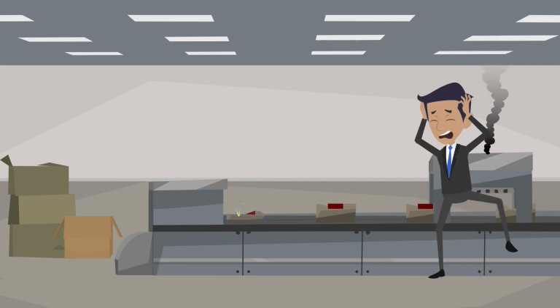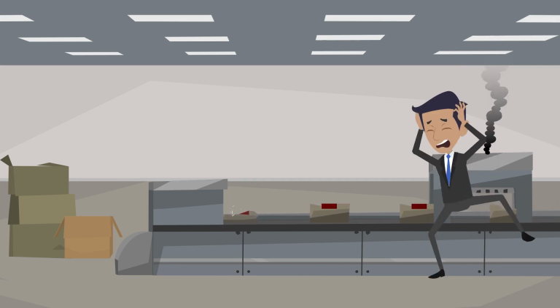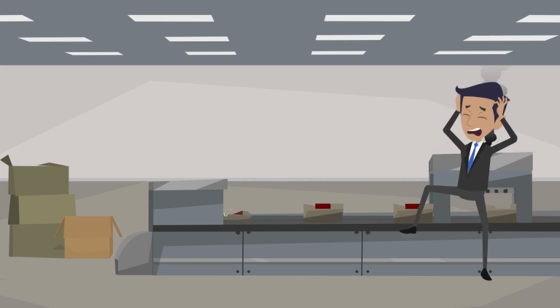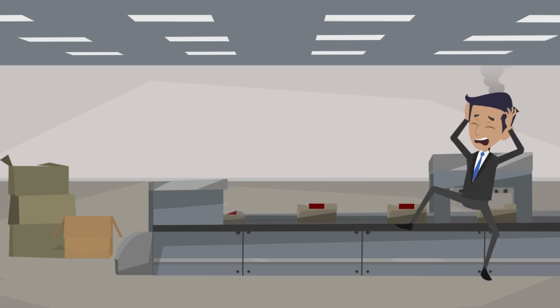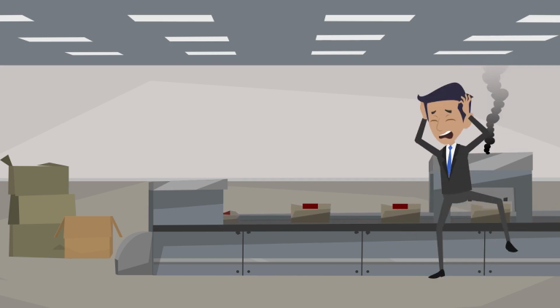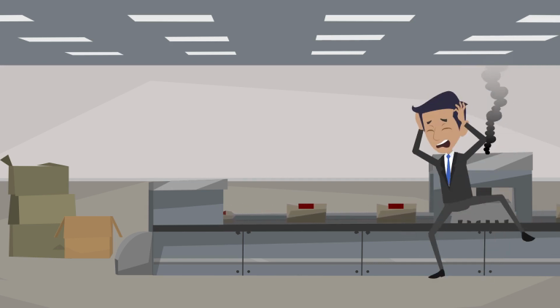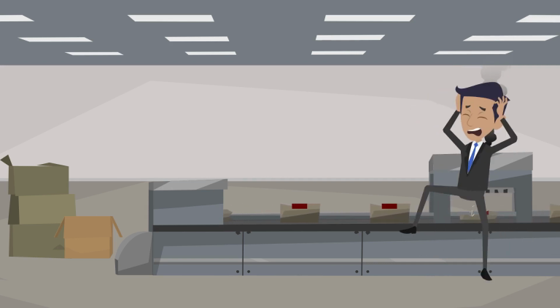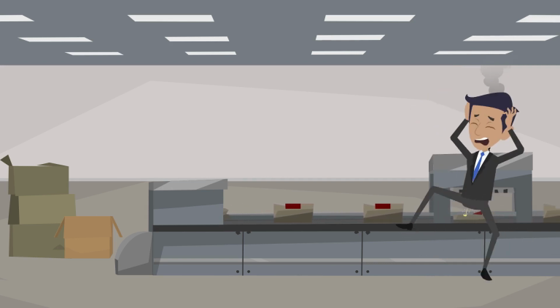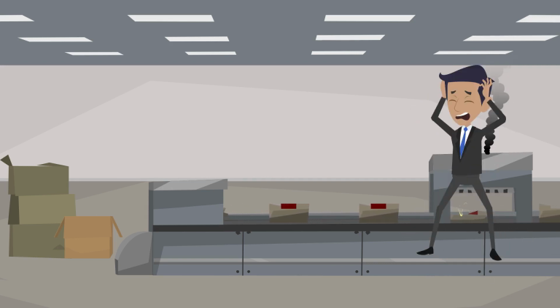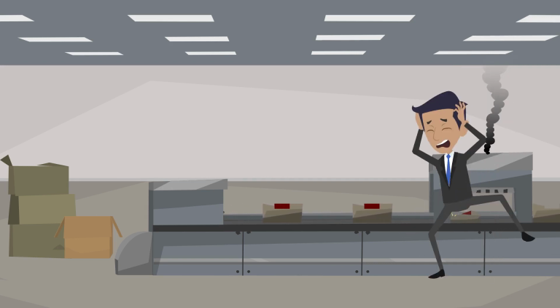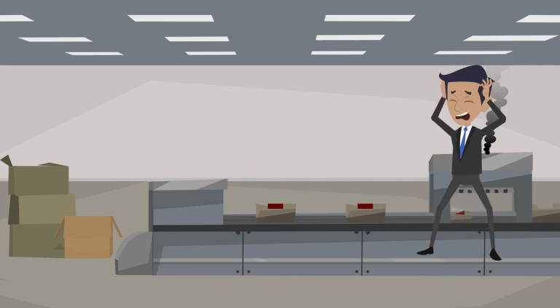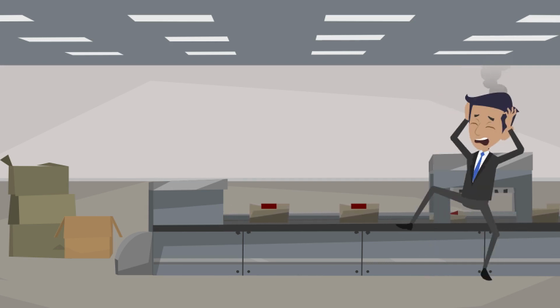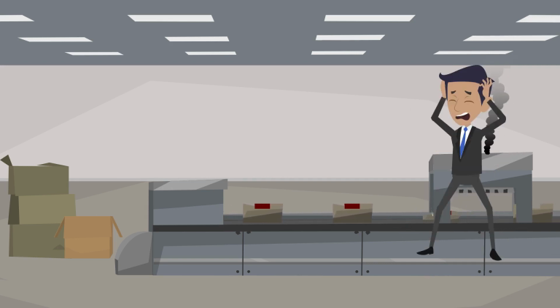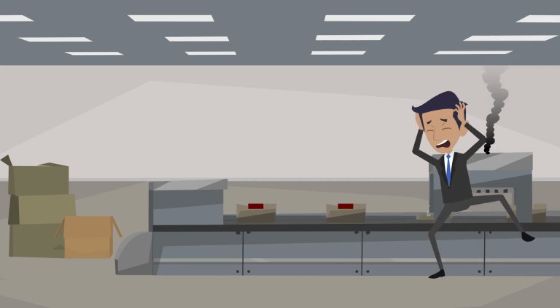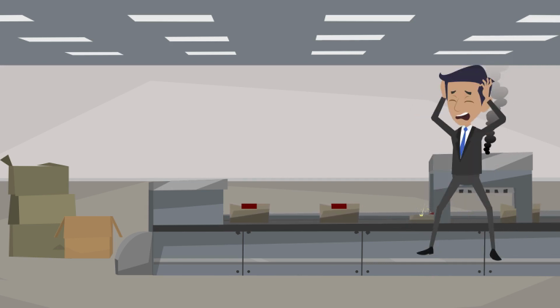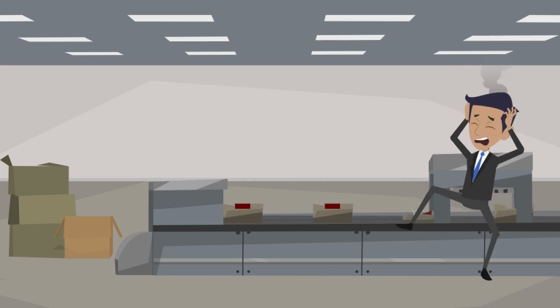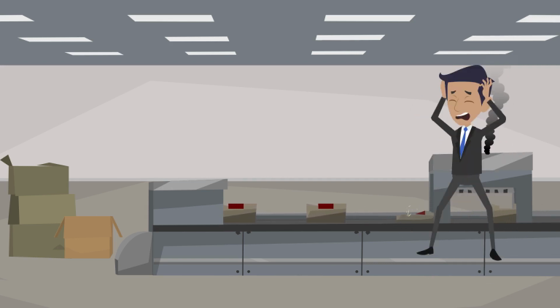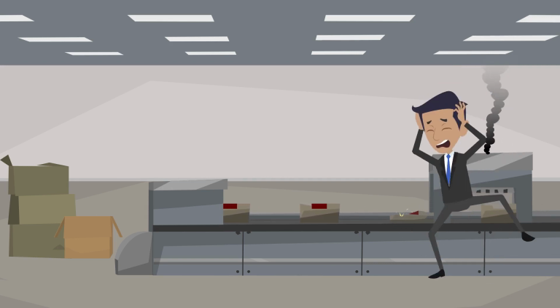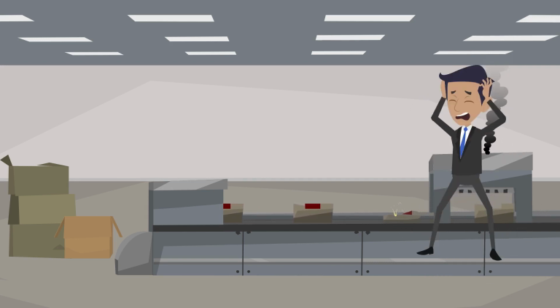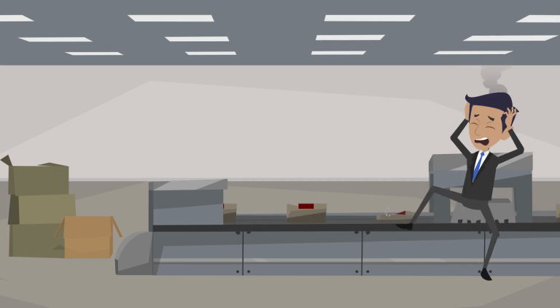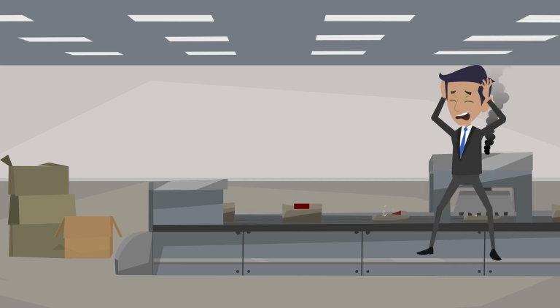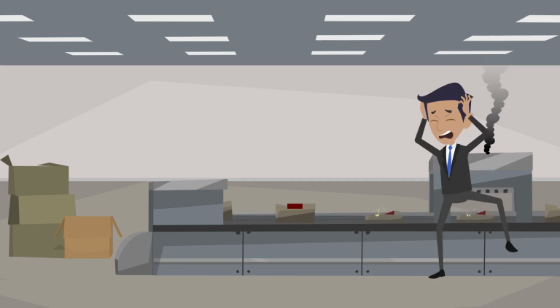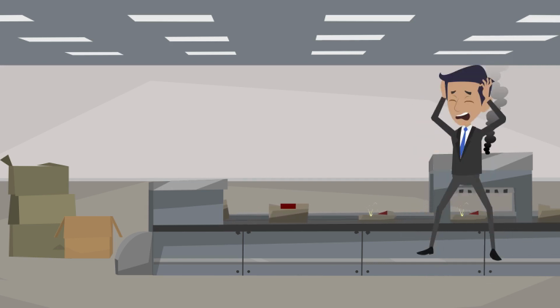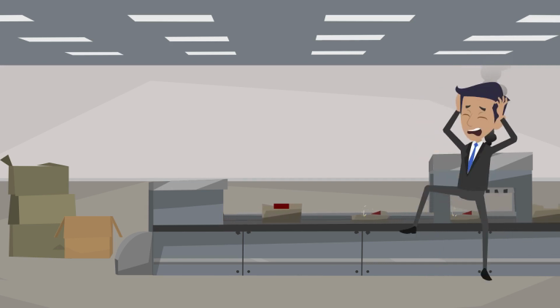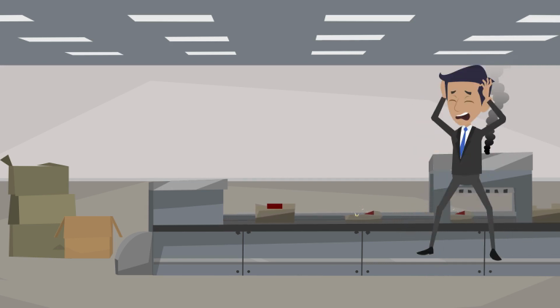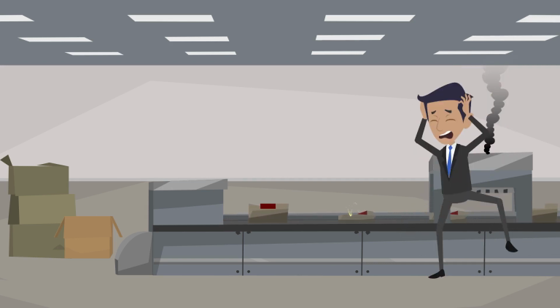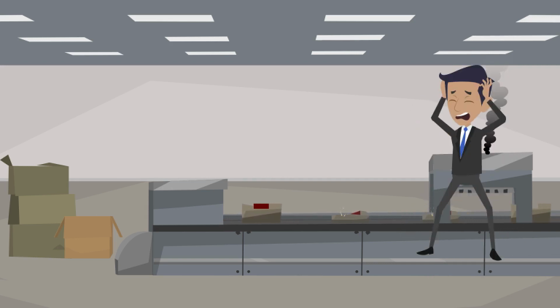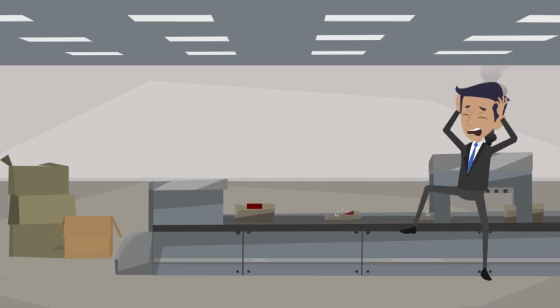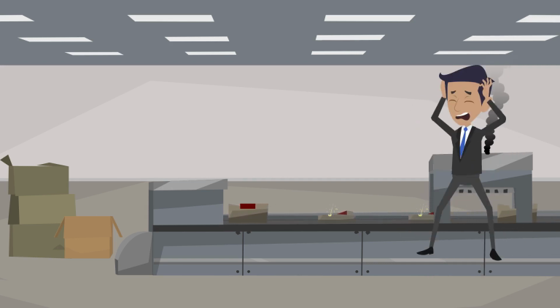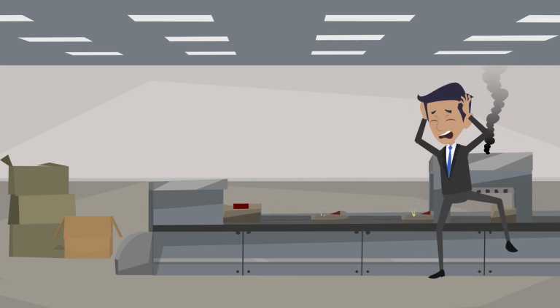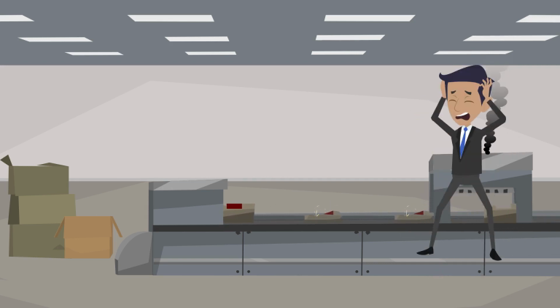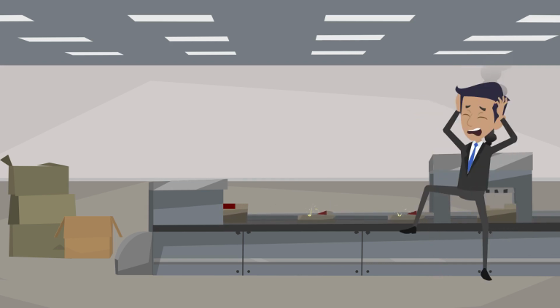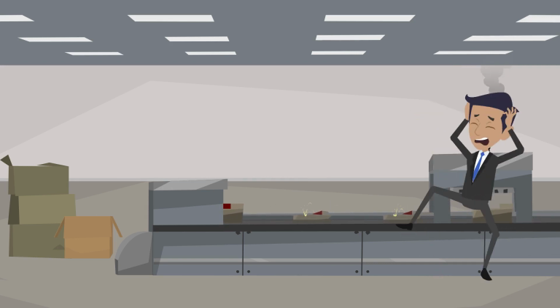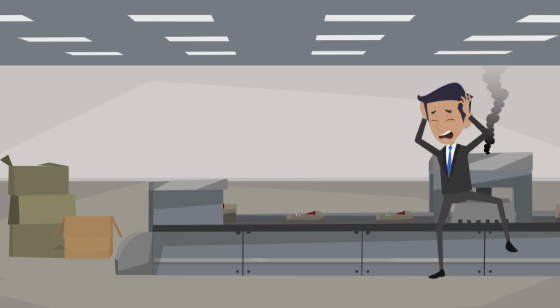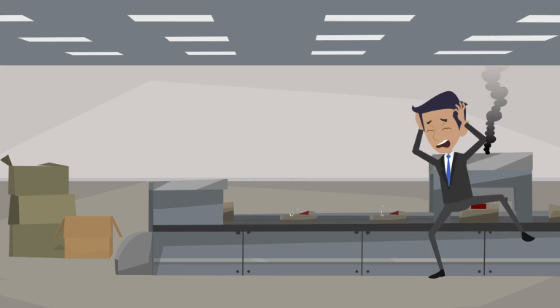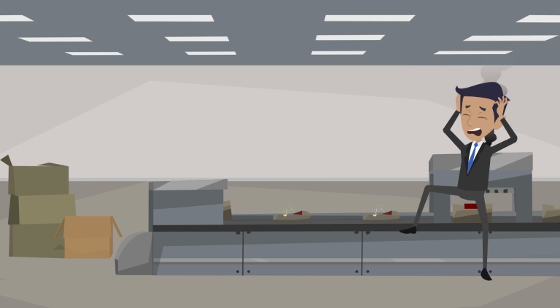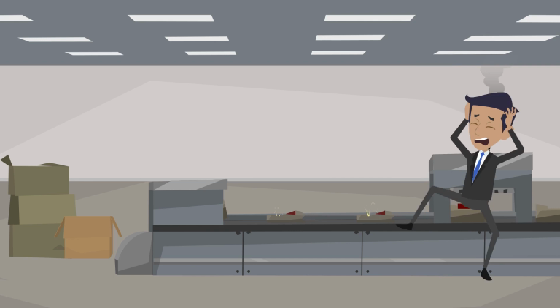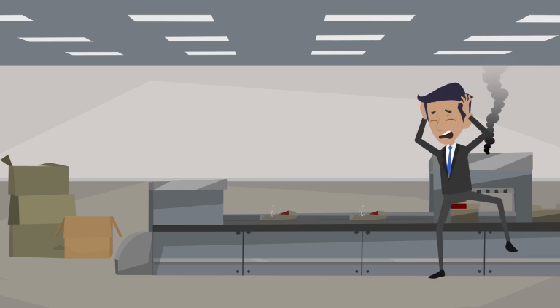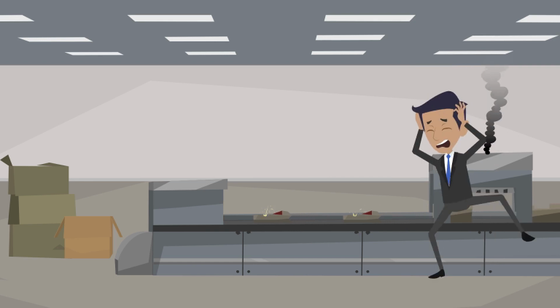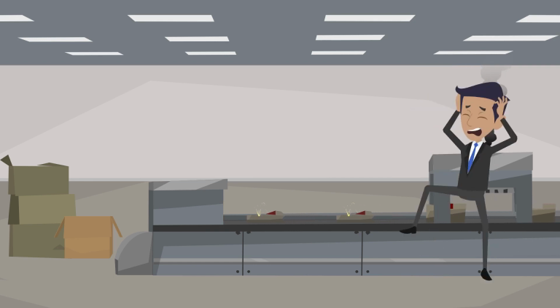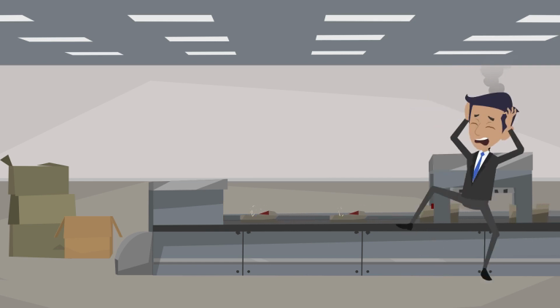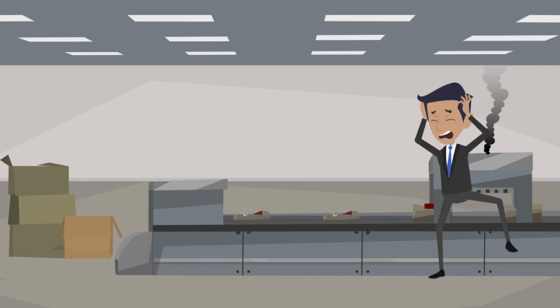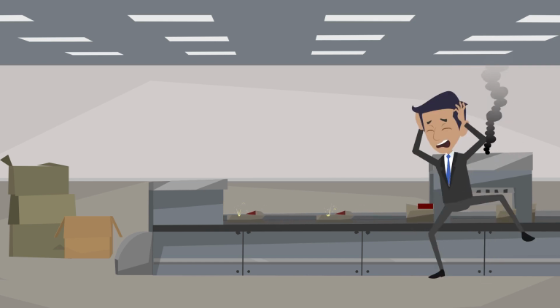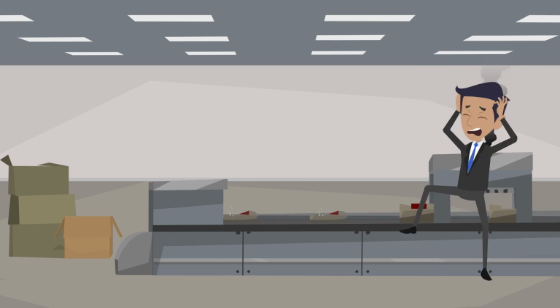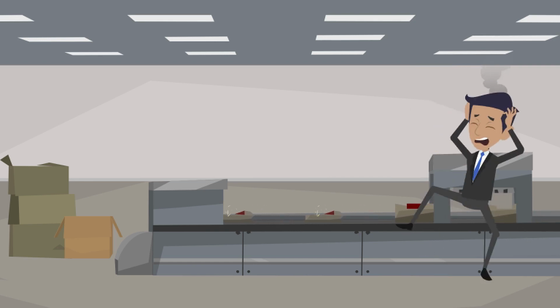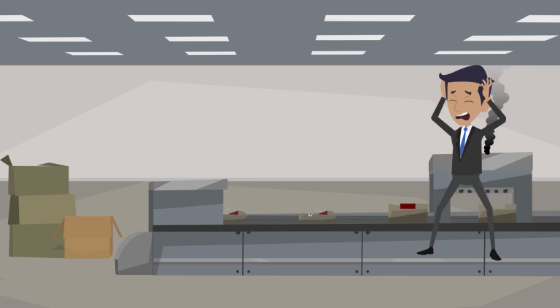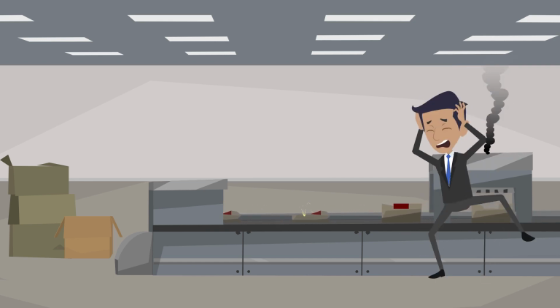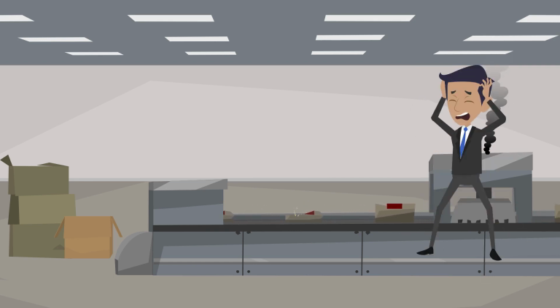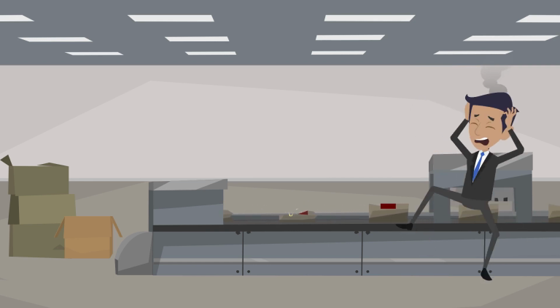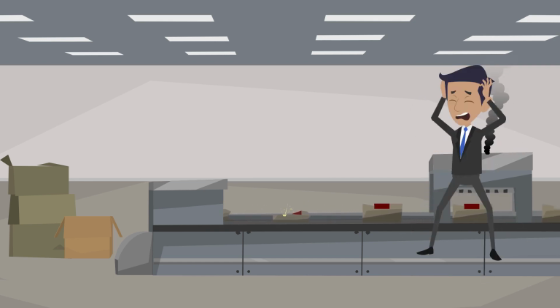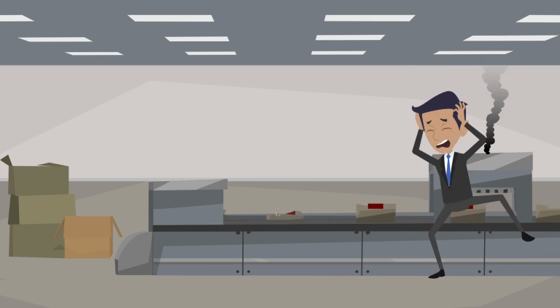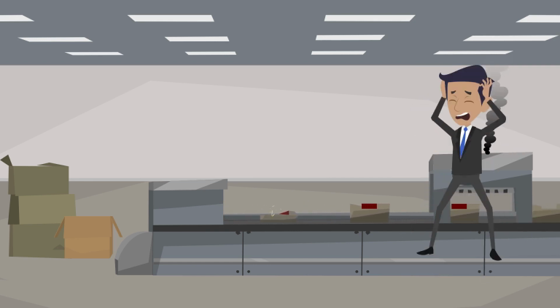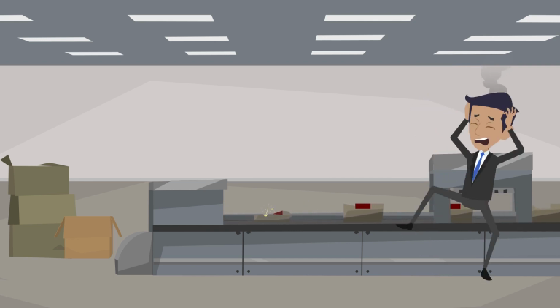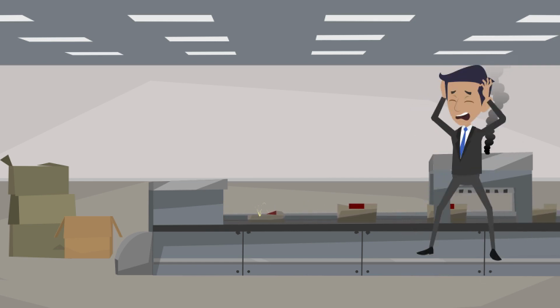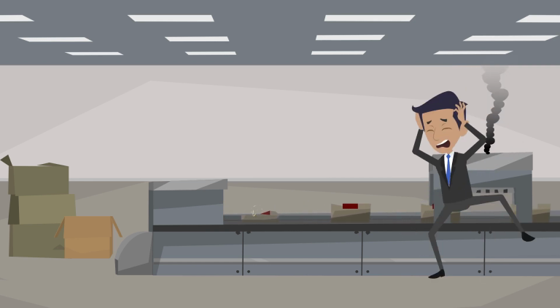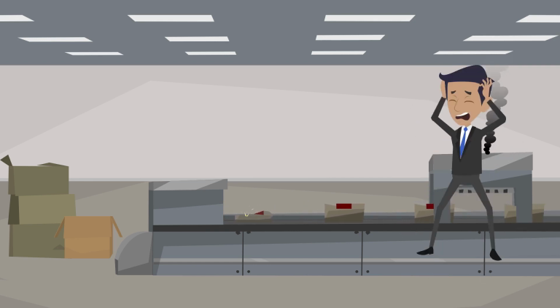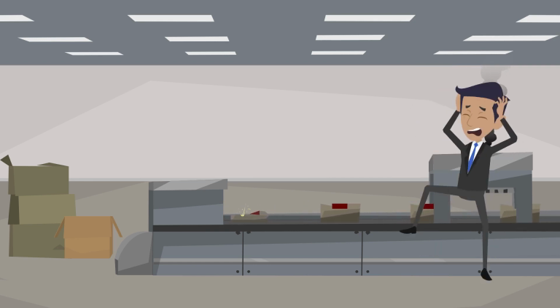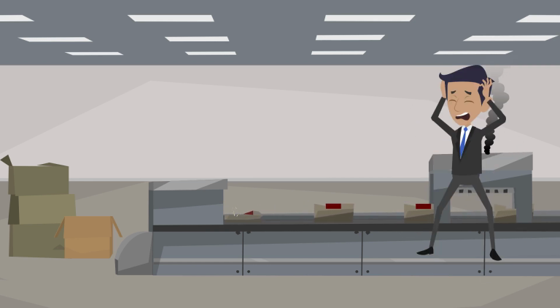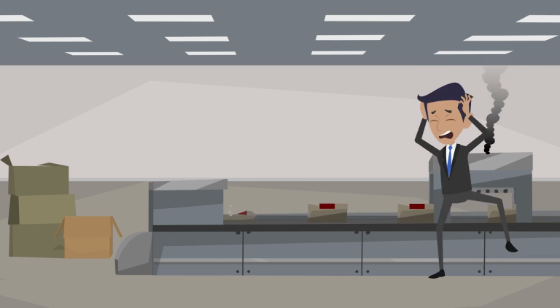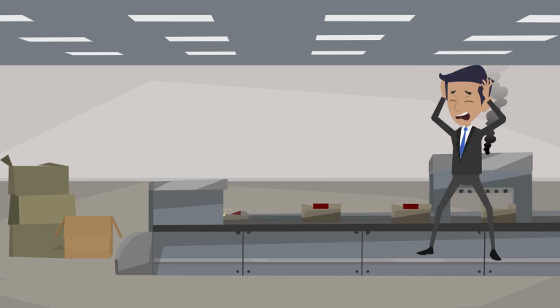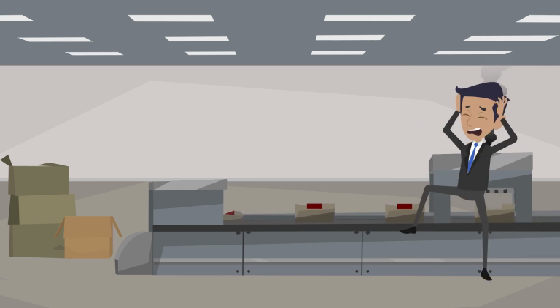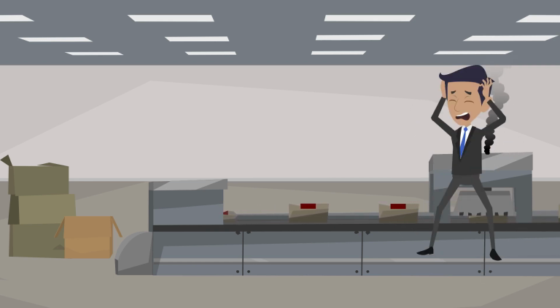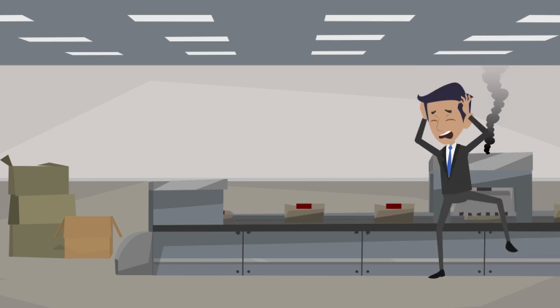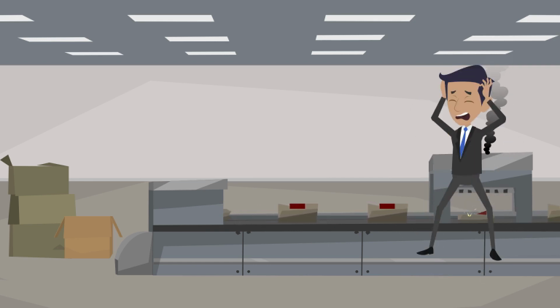Big losses start out as small losses. By involving people in the small problems, major problems are prevented in the long run.